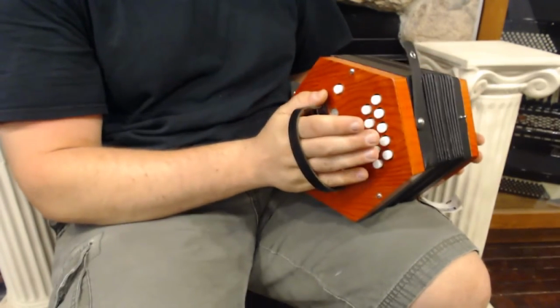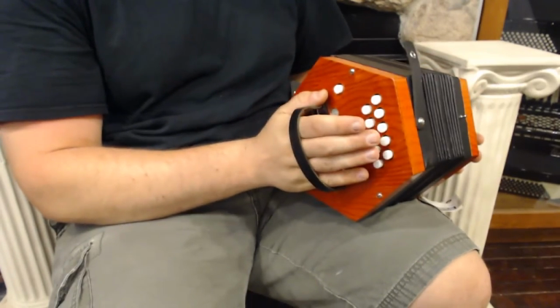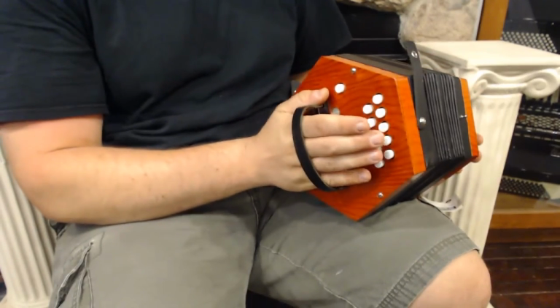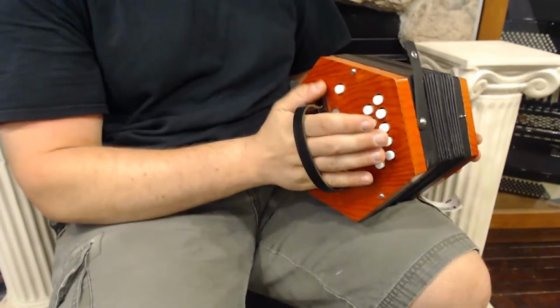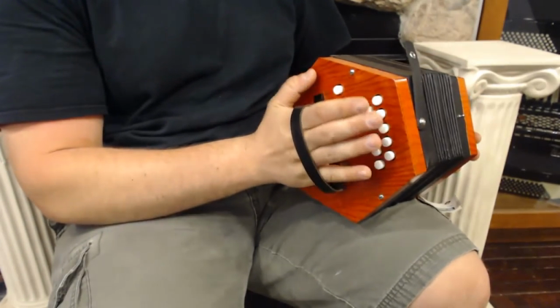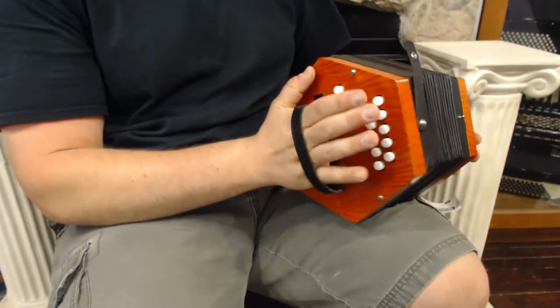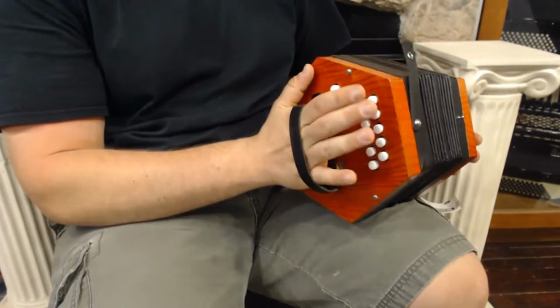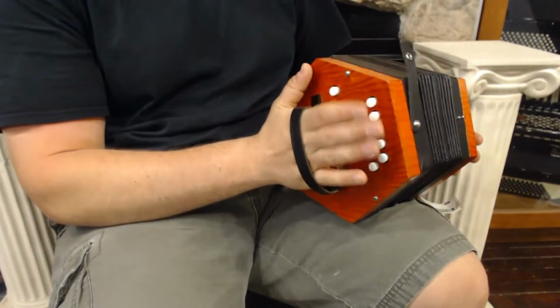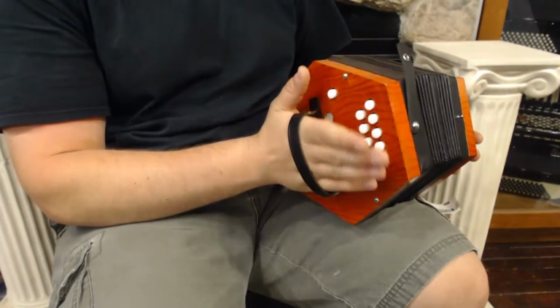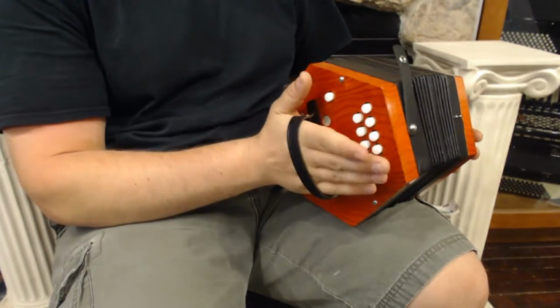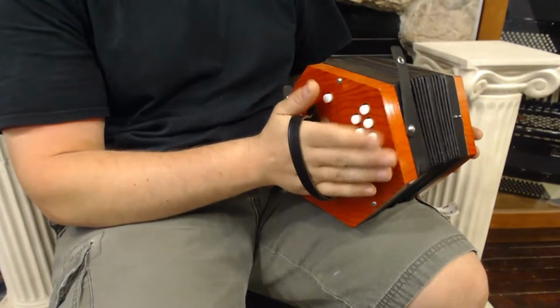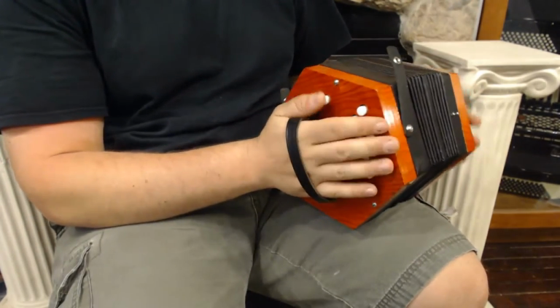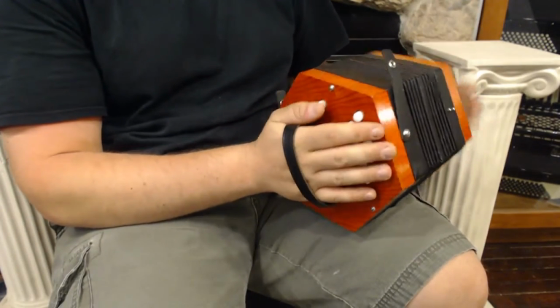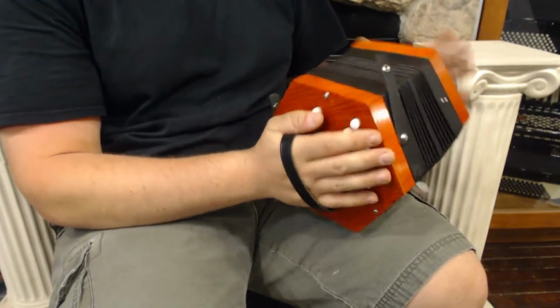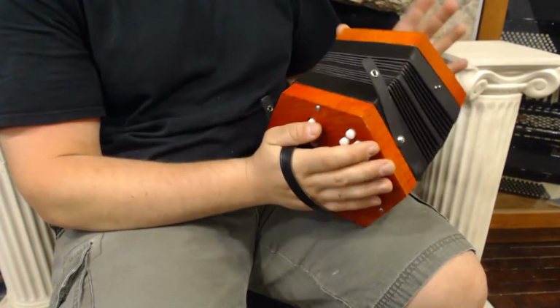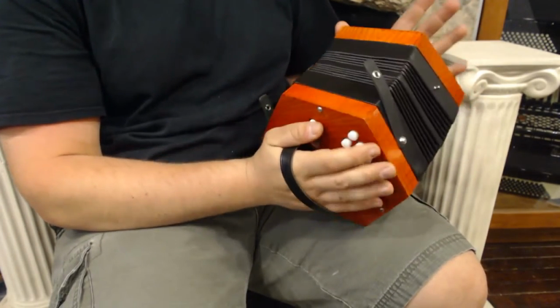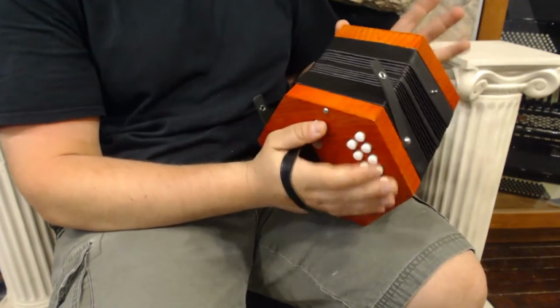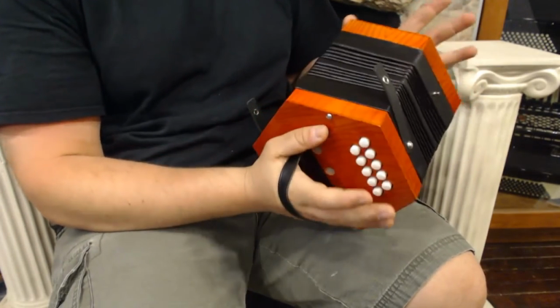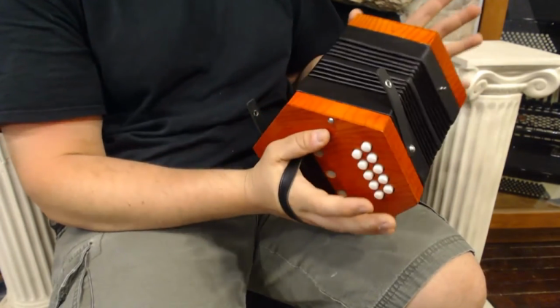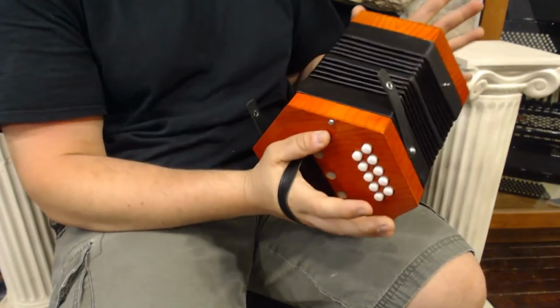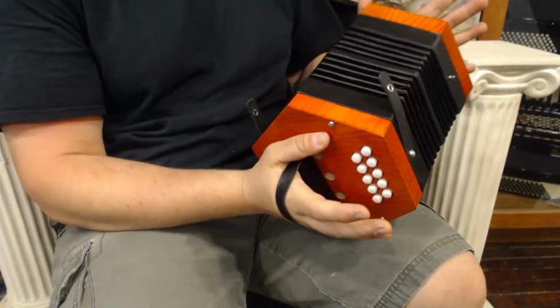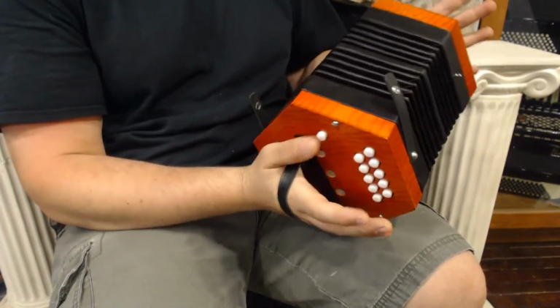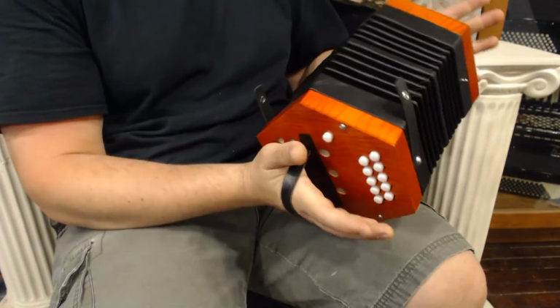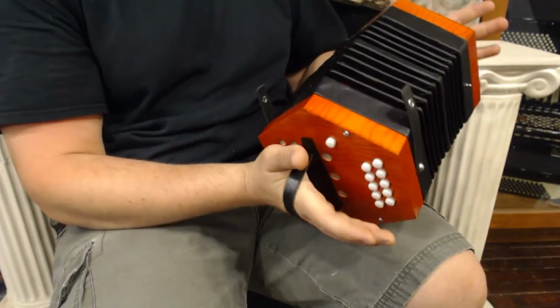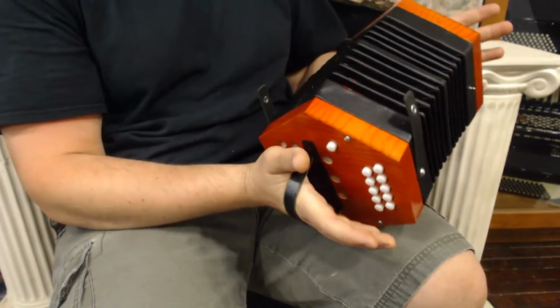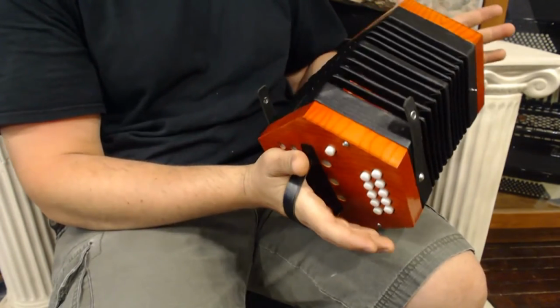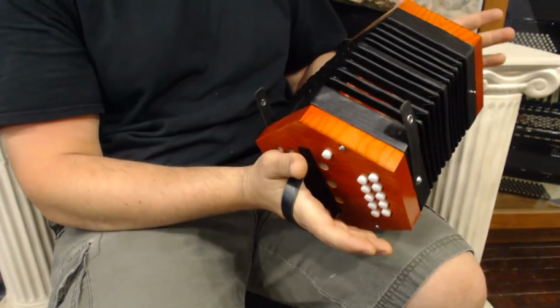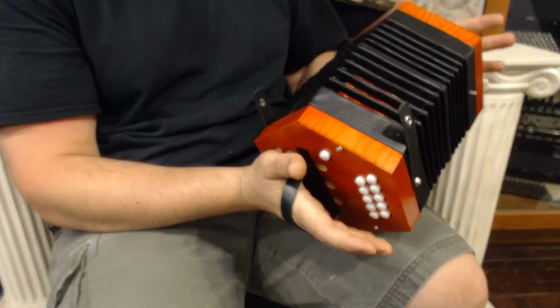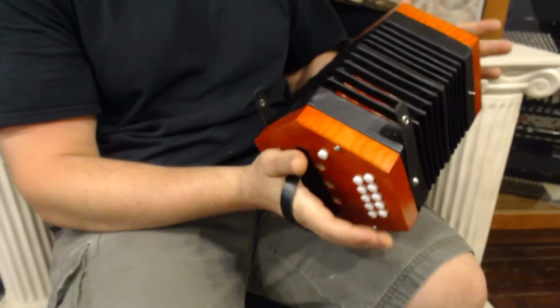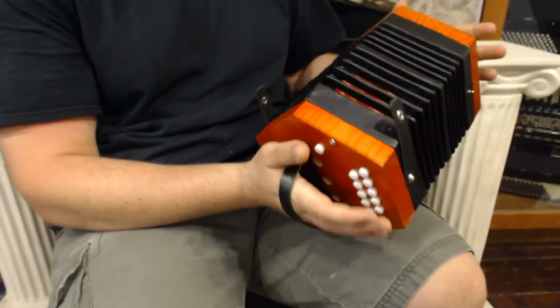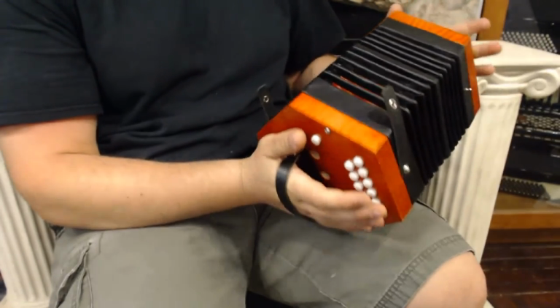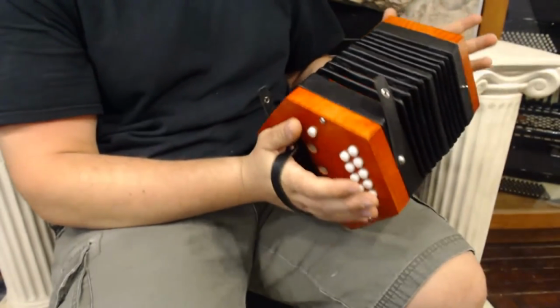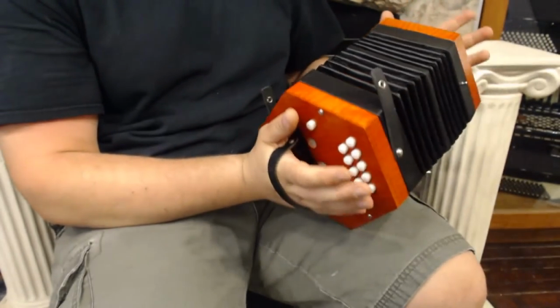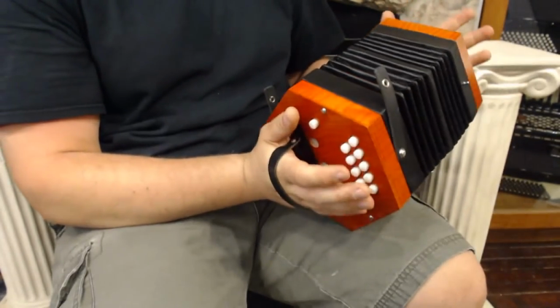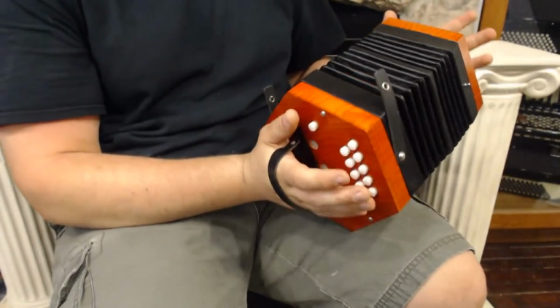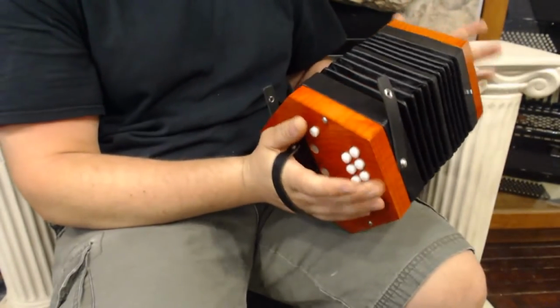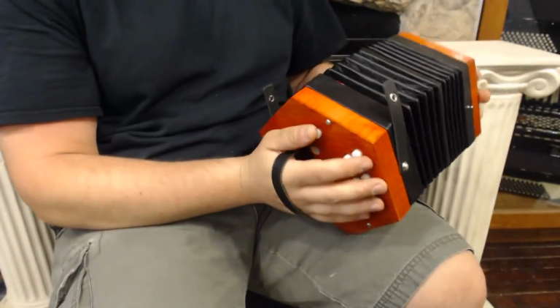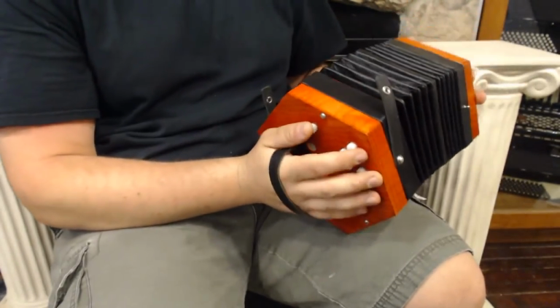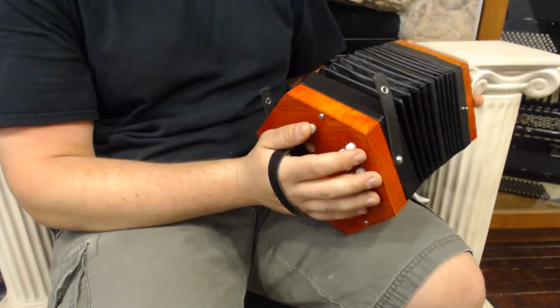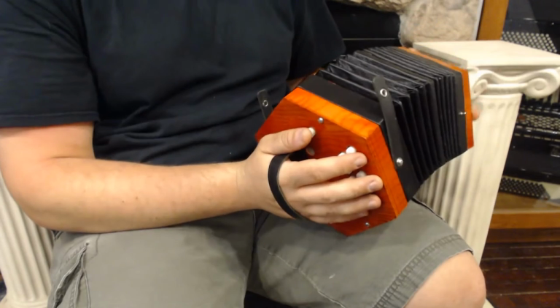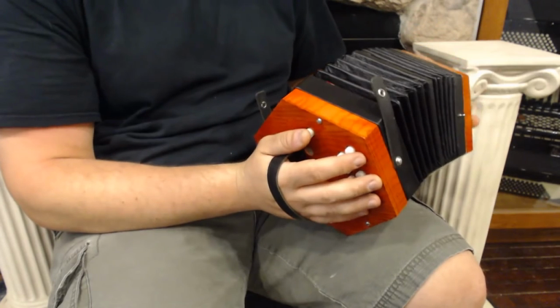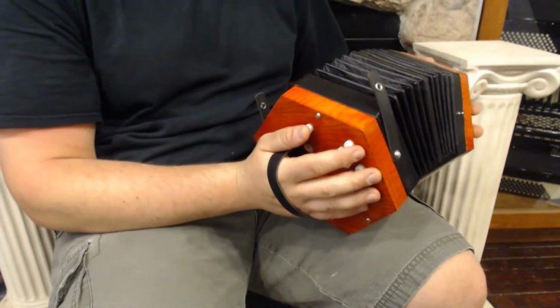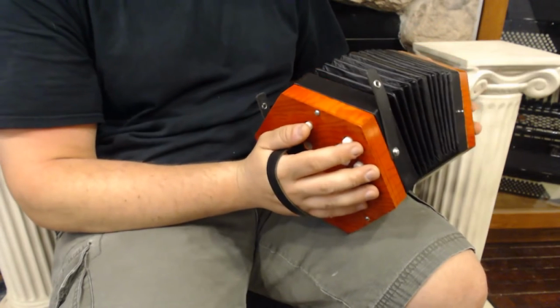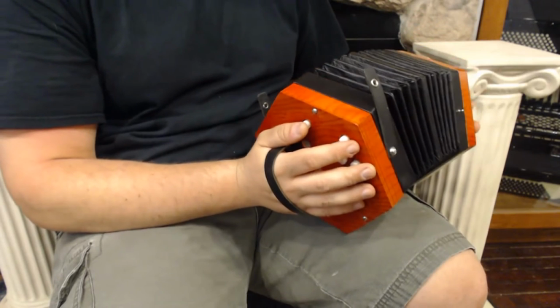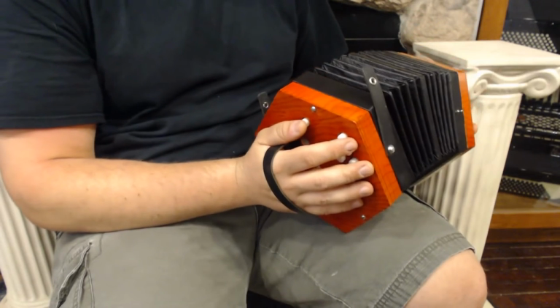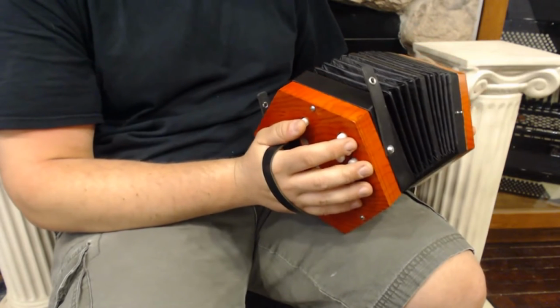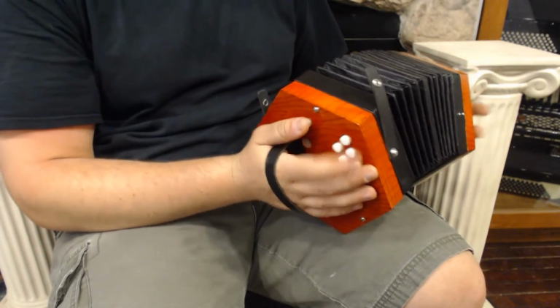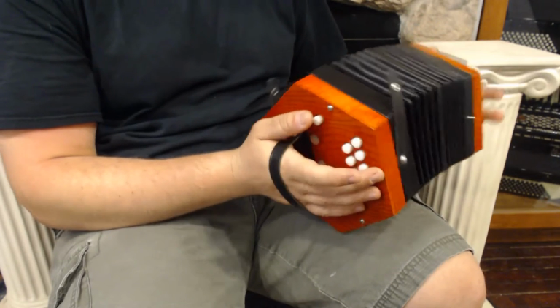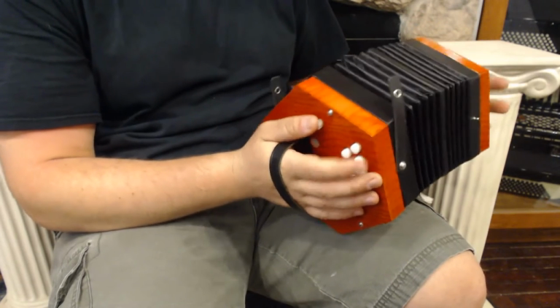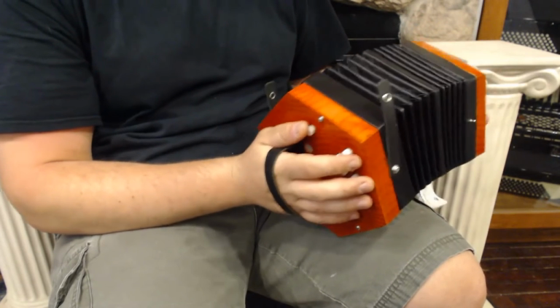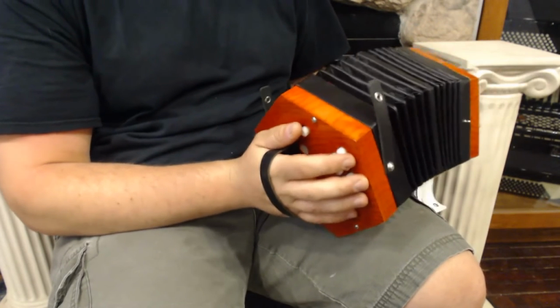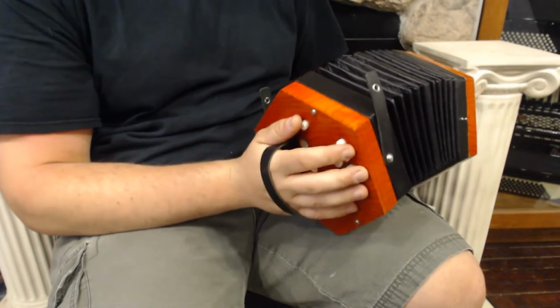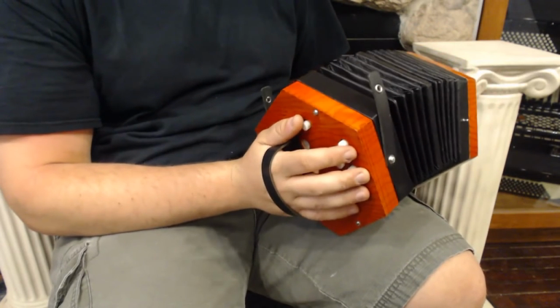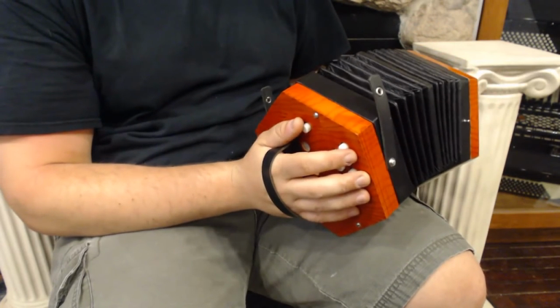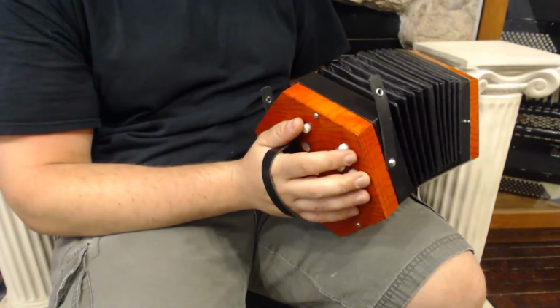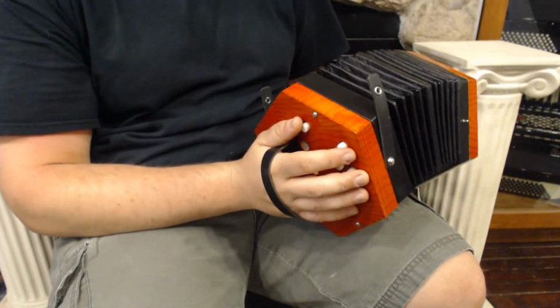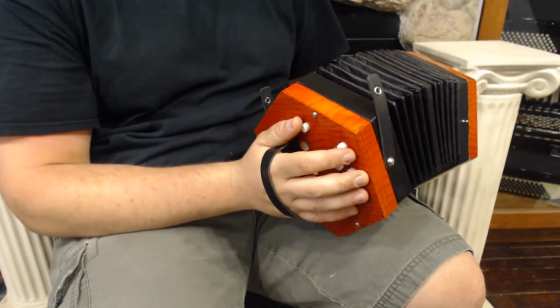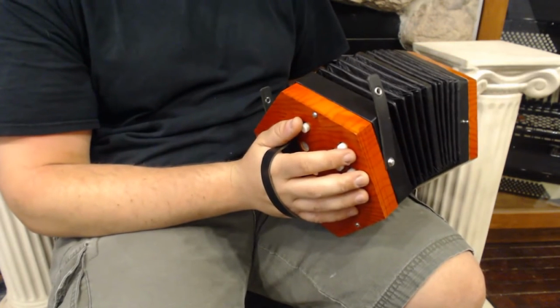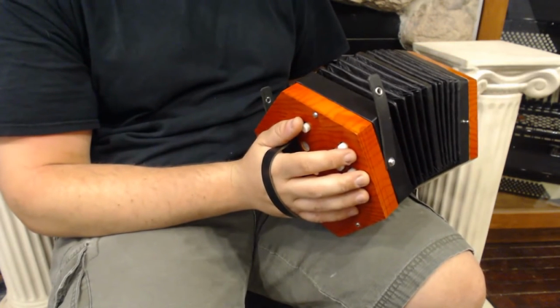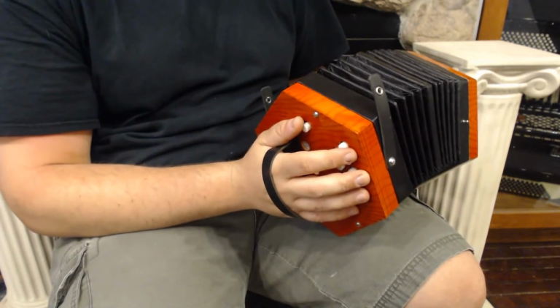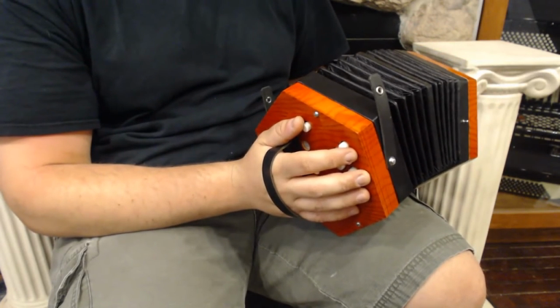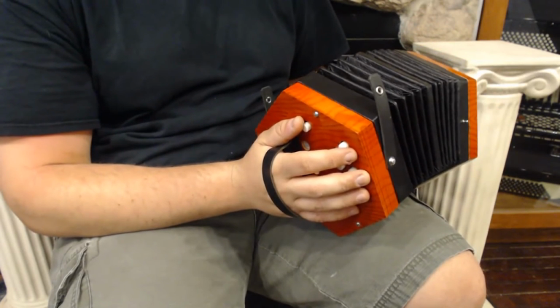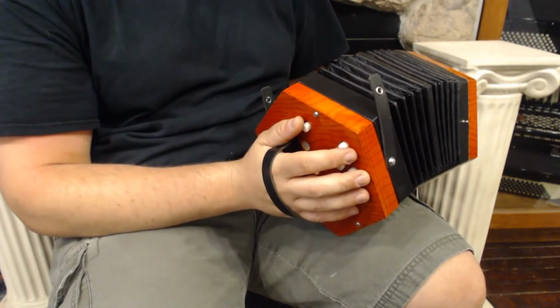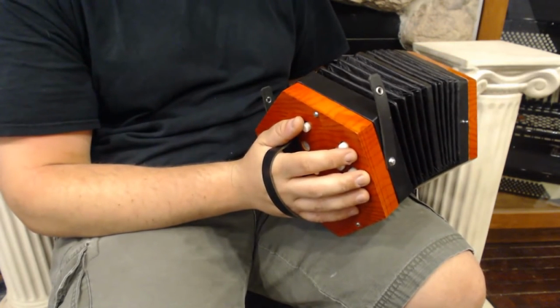Yeah, it's a great instrument. The compression's real well. I like the way it looks. I like the way it sounds. I'm going to play a few songs so you can hear what it sounds like.